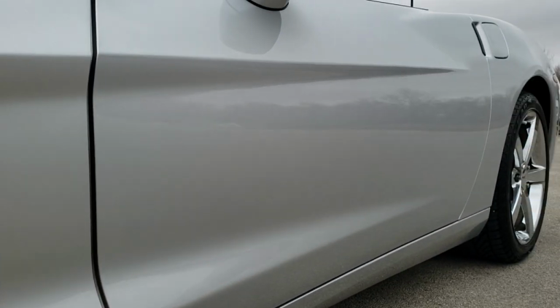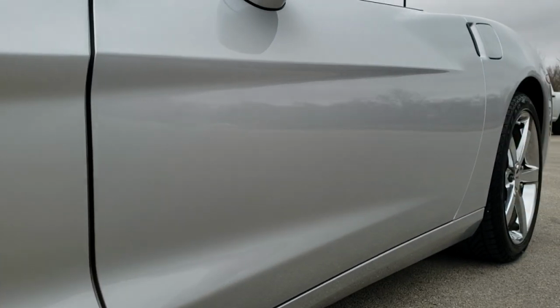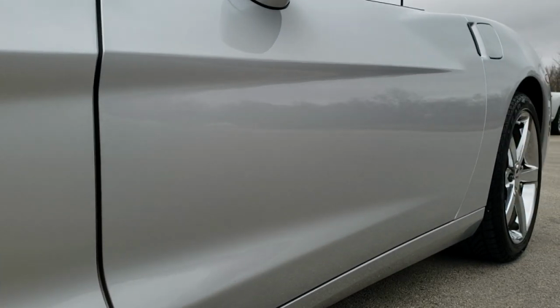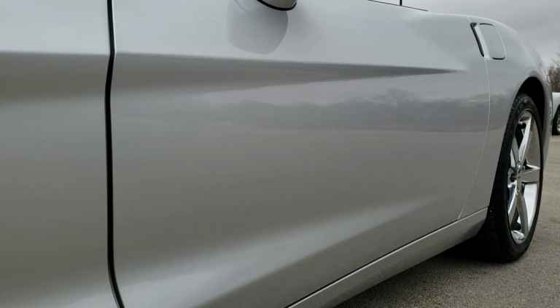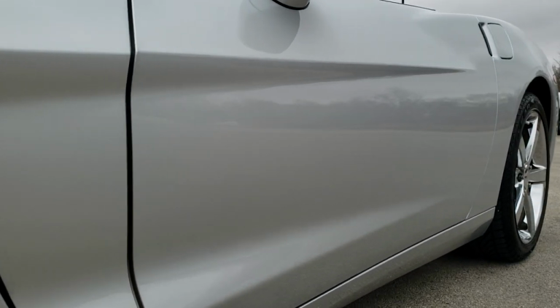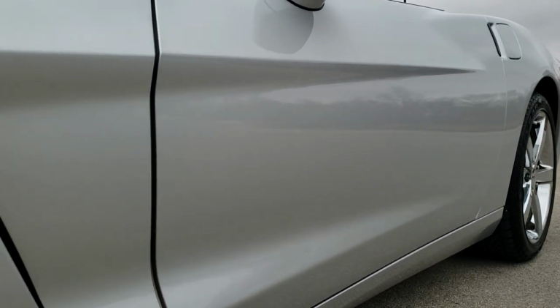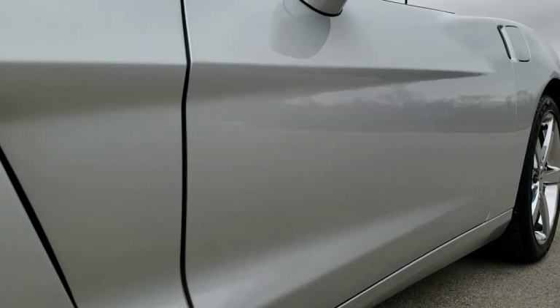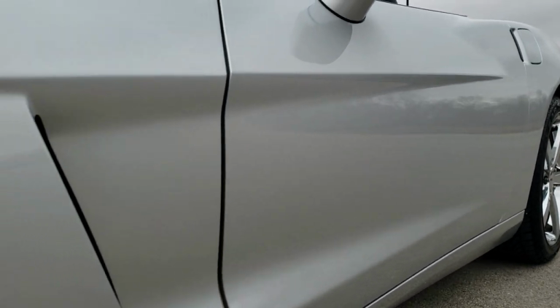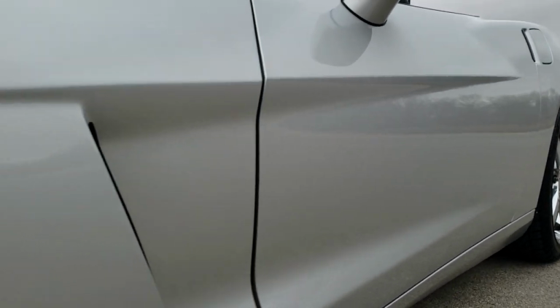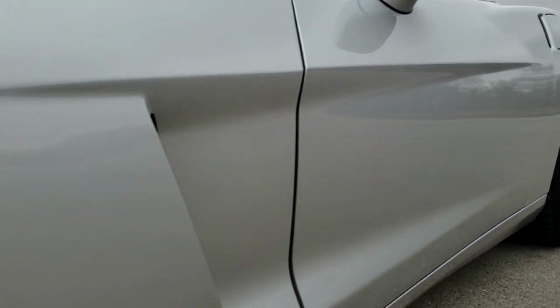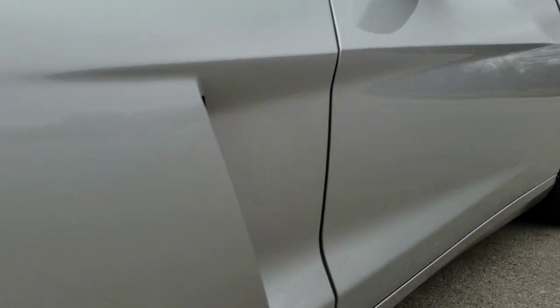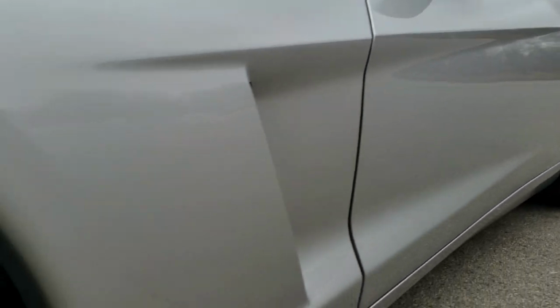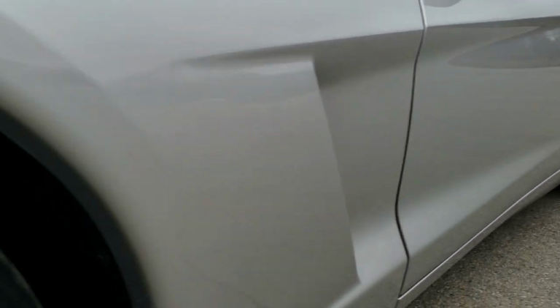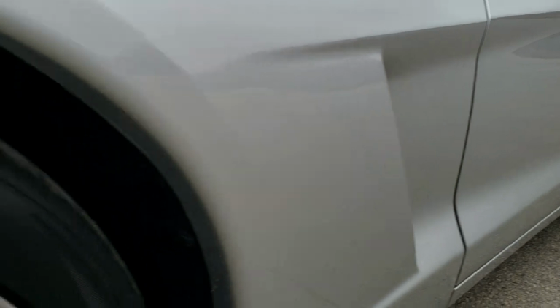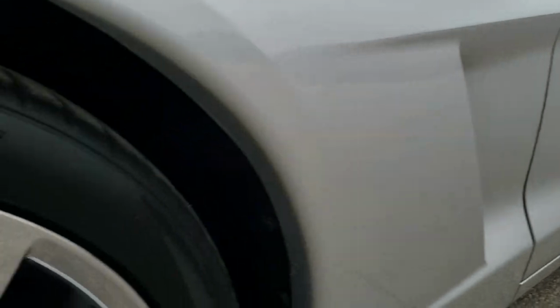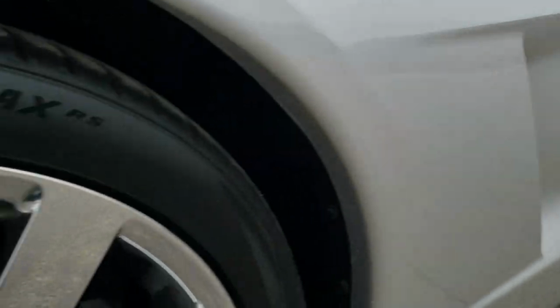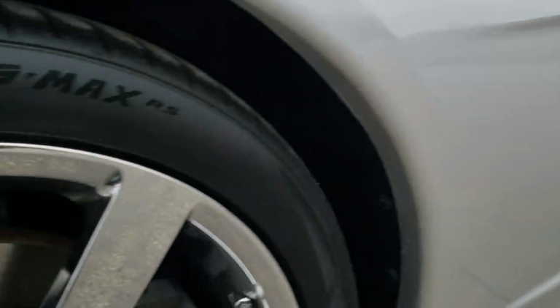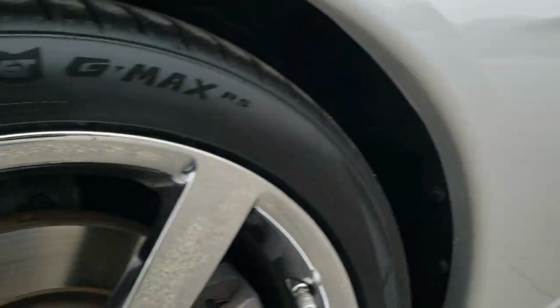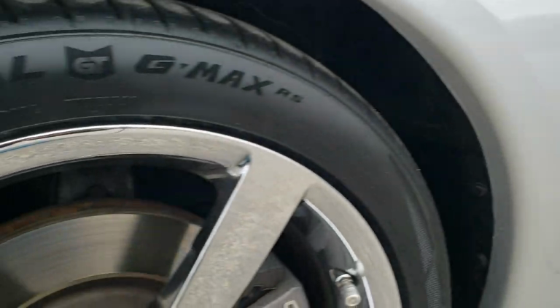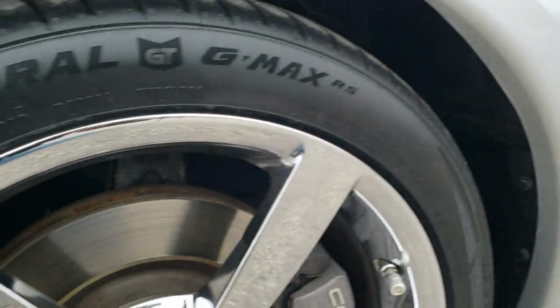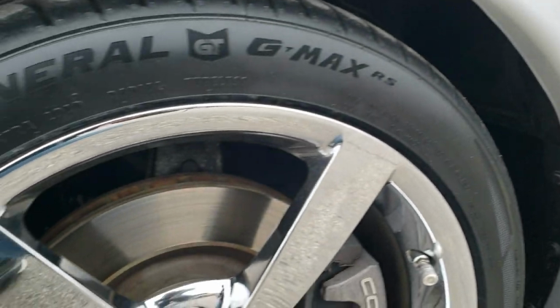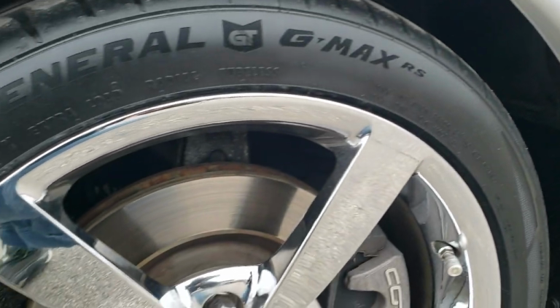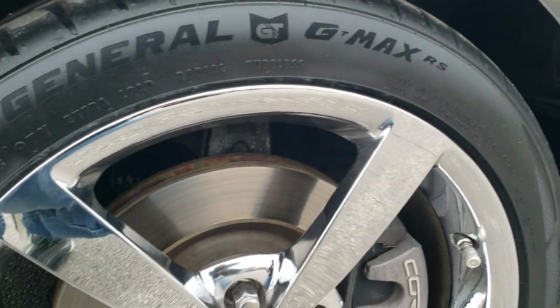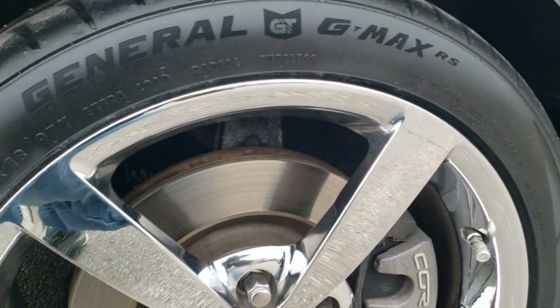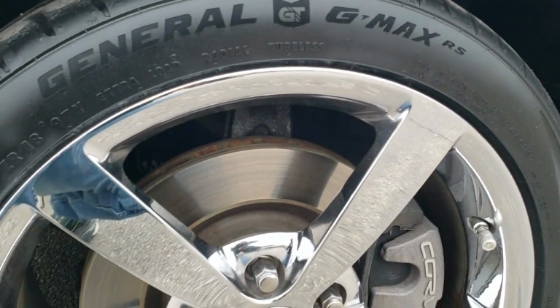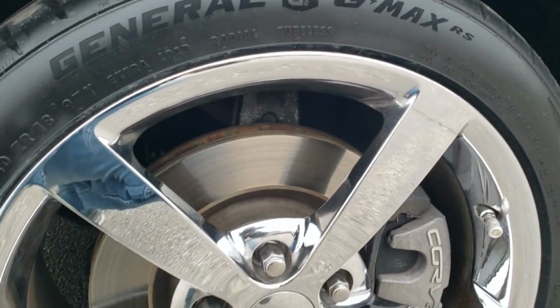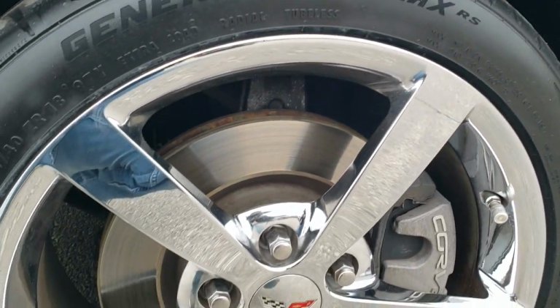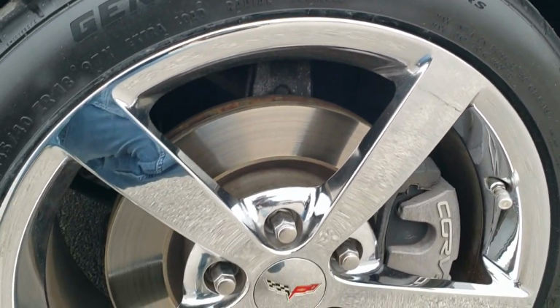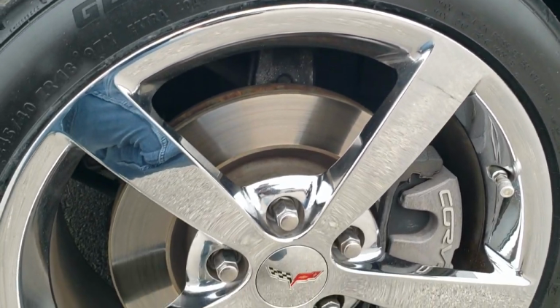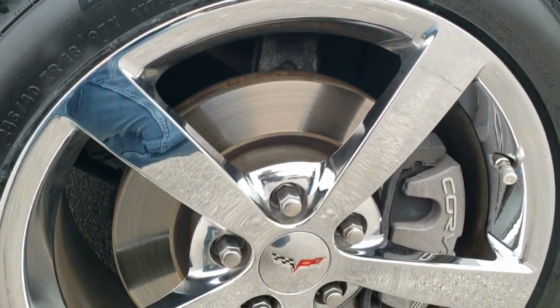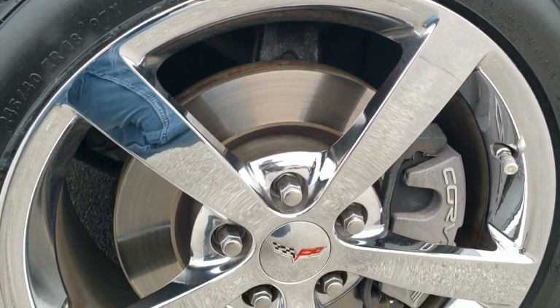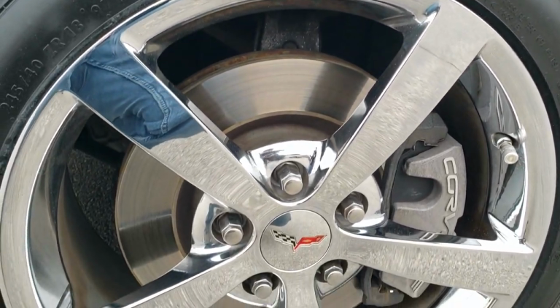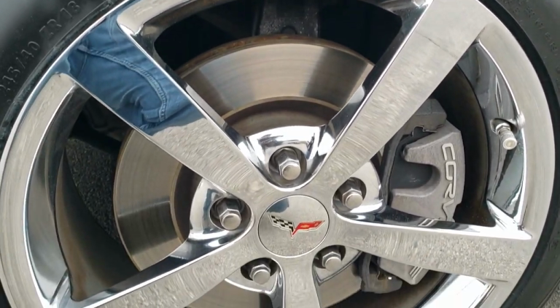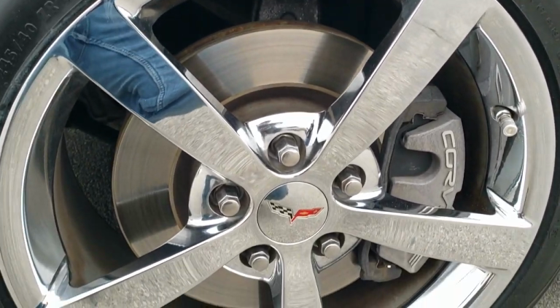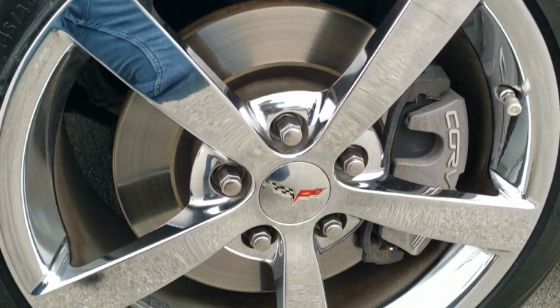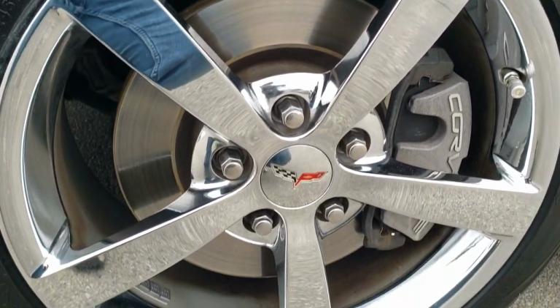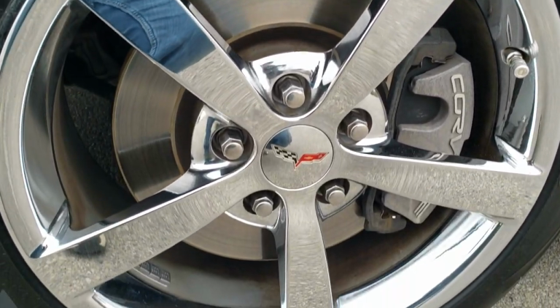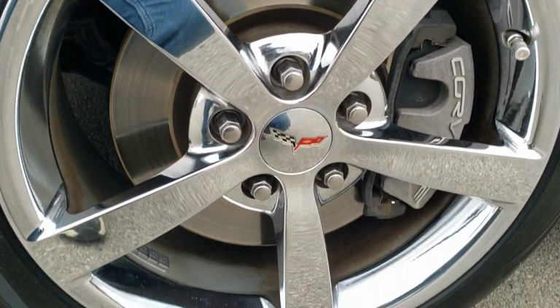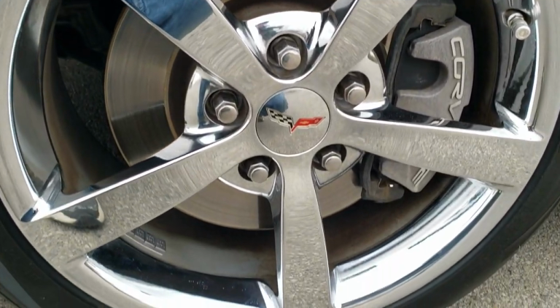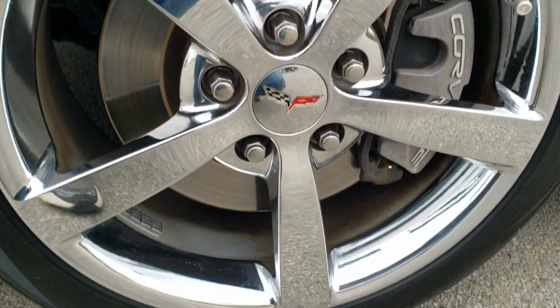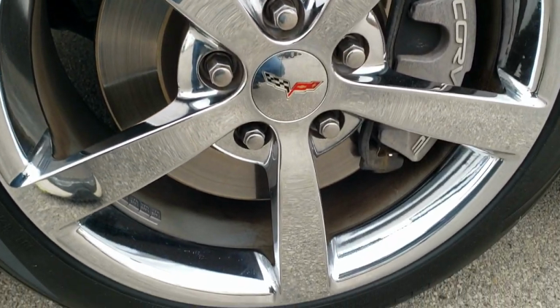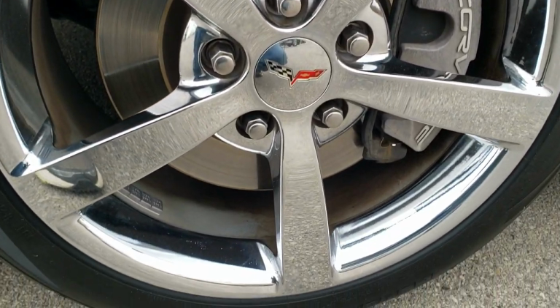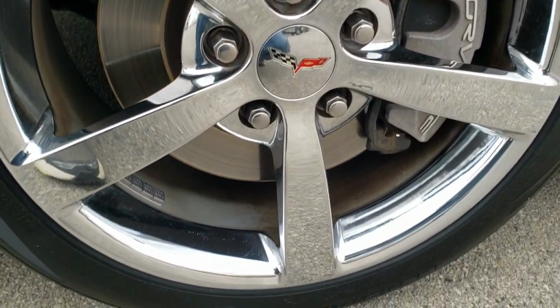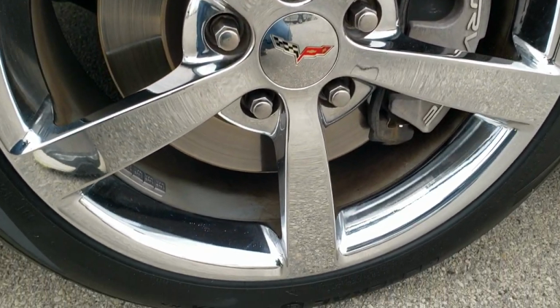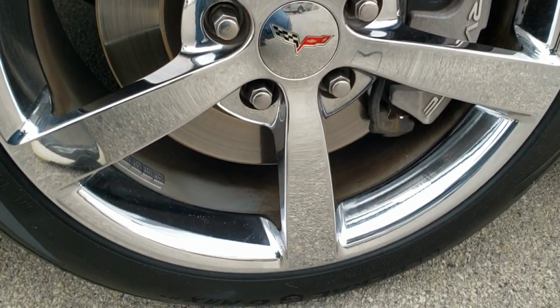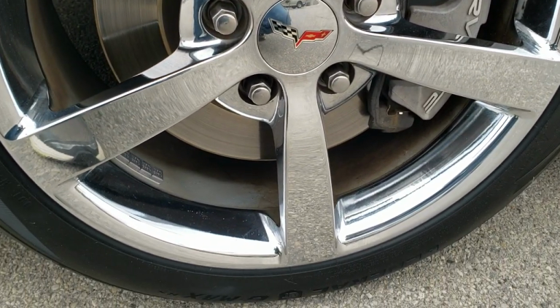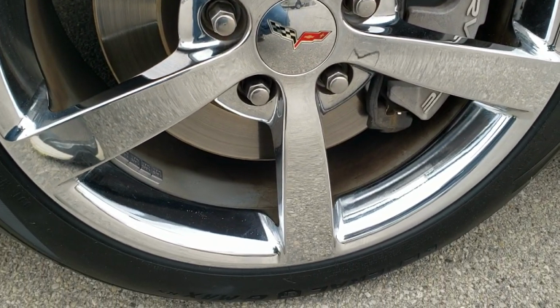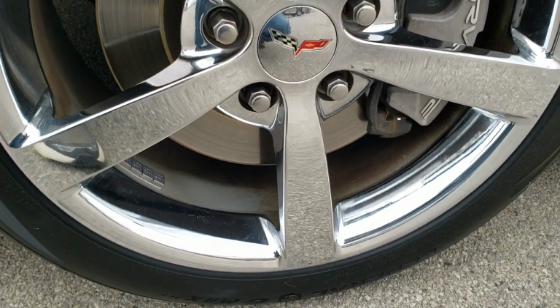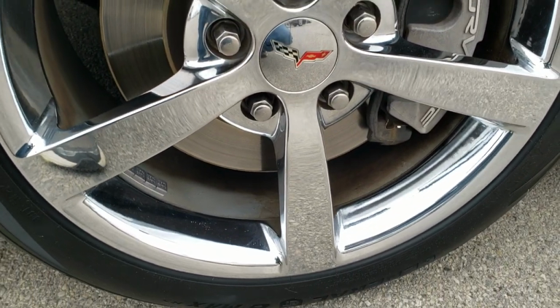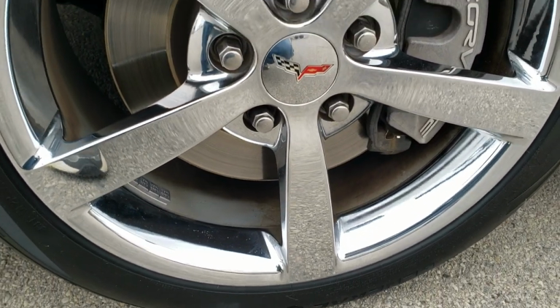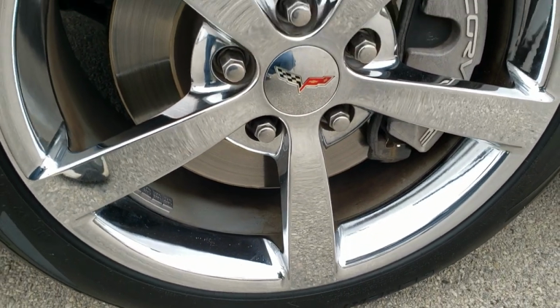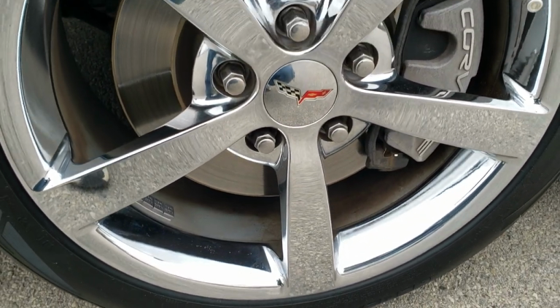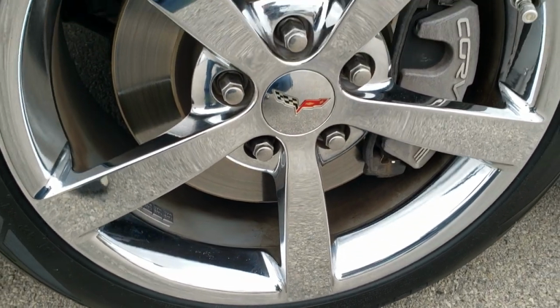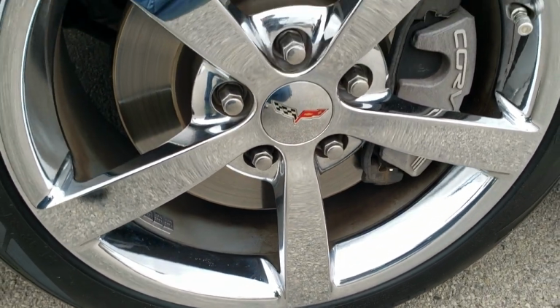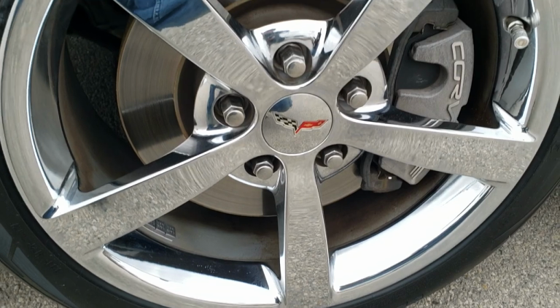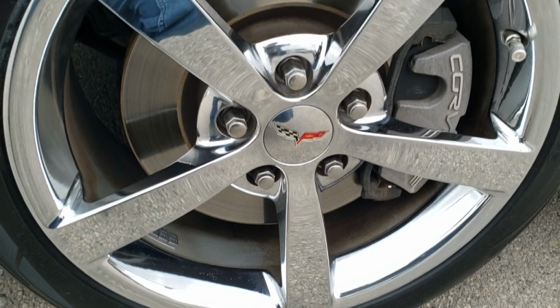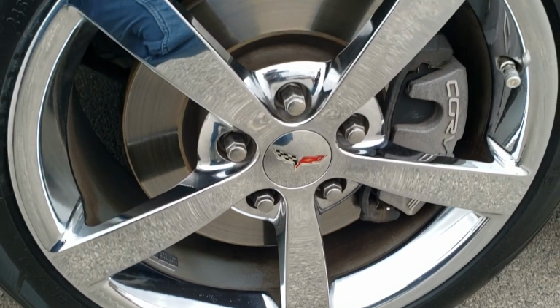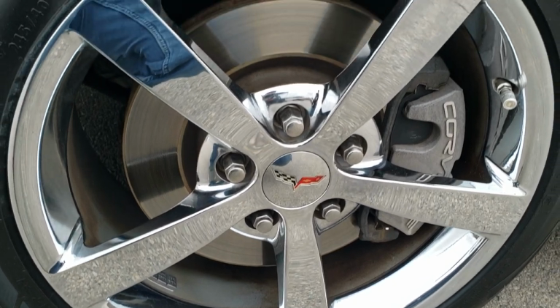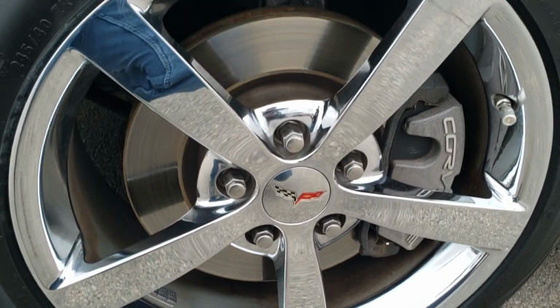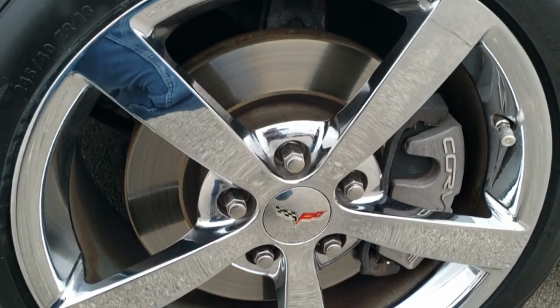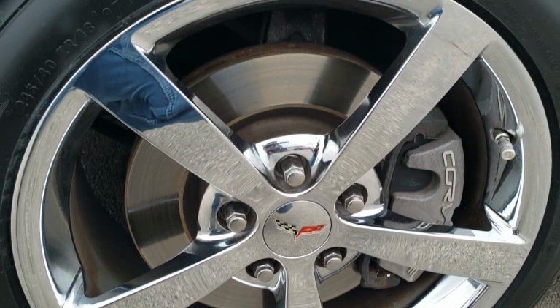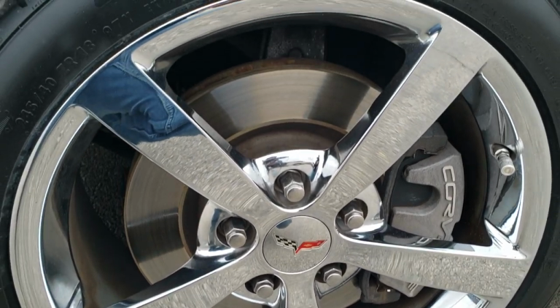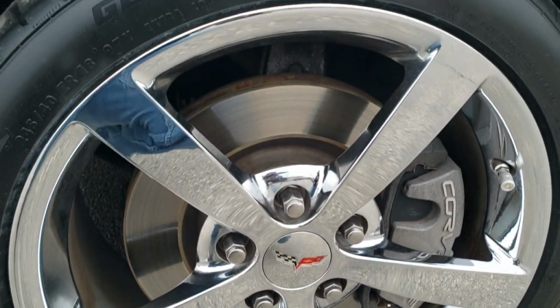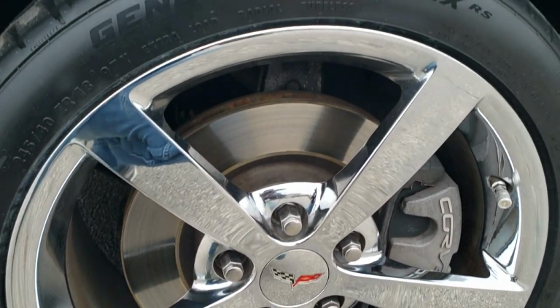If you want to check out all the pictures, in the upper right-hand part of your screen there's a link right to our website. Click that and check us out there. There are chromed alloy rims.